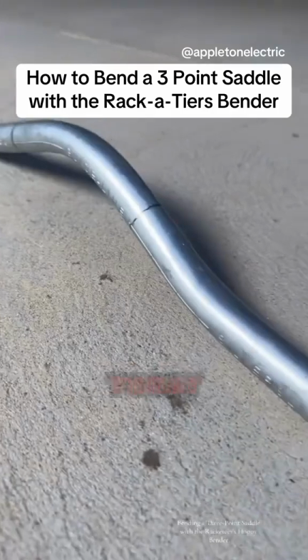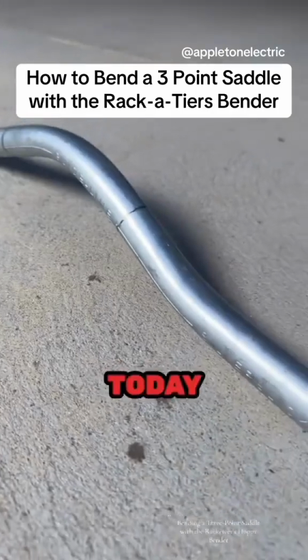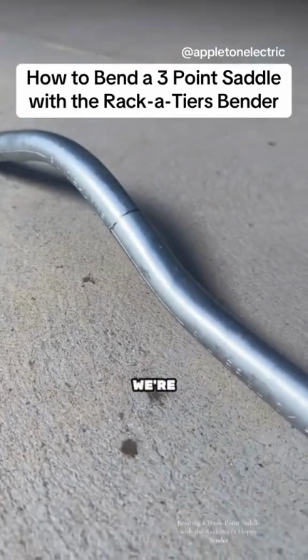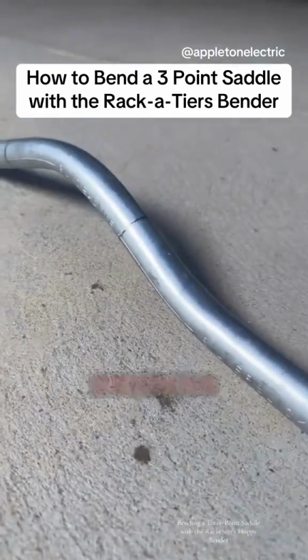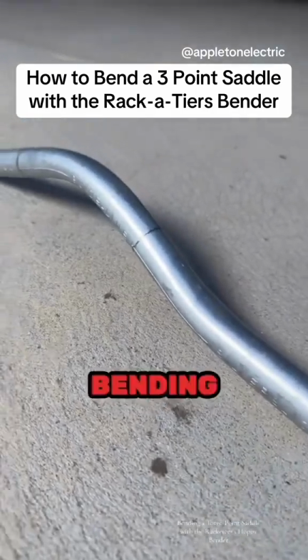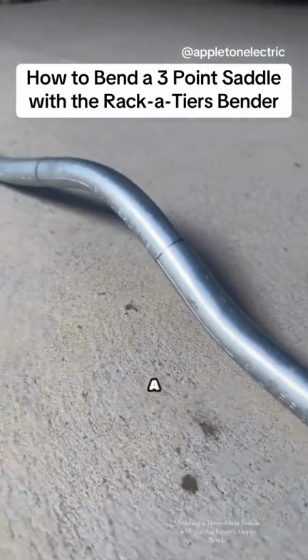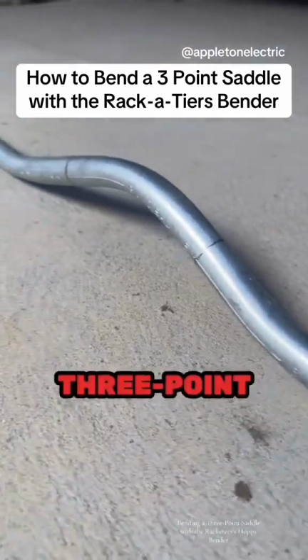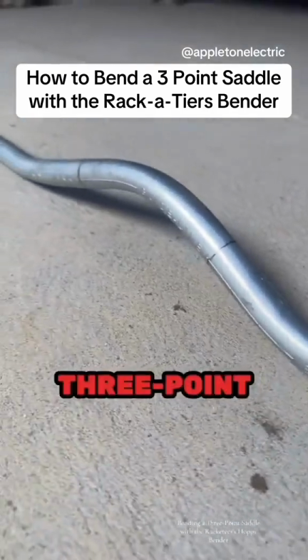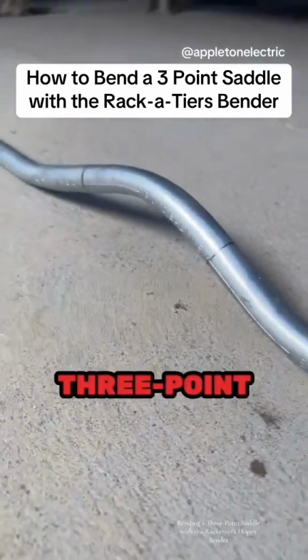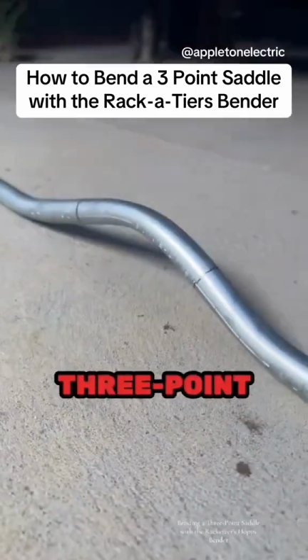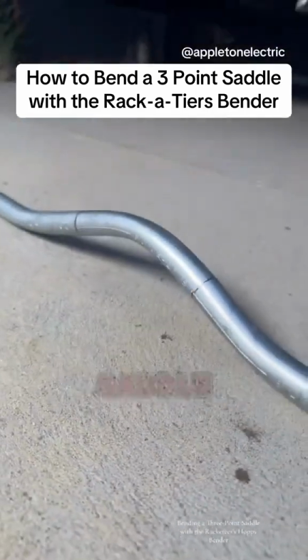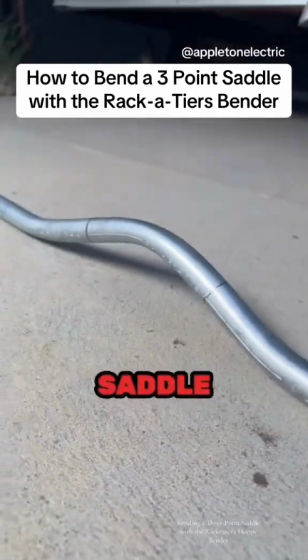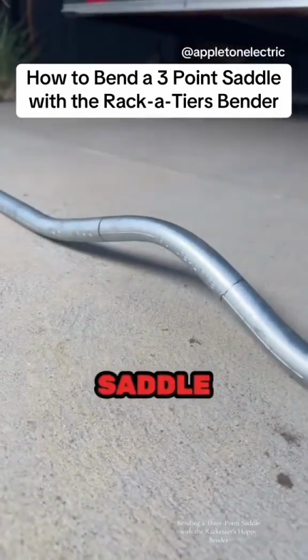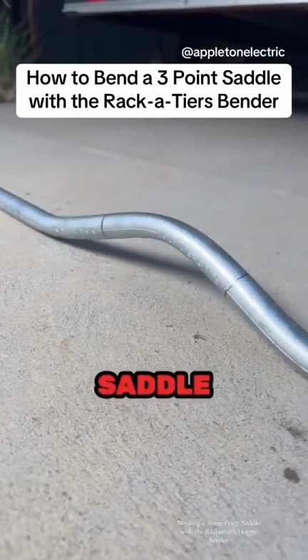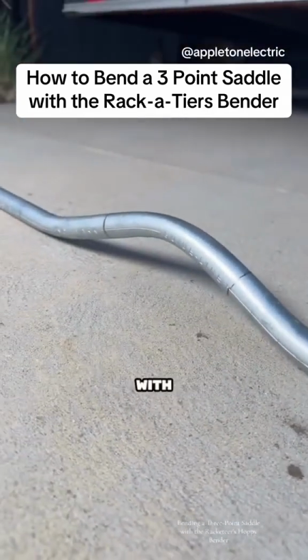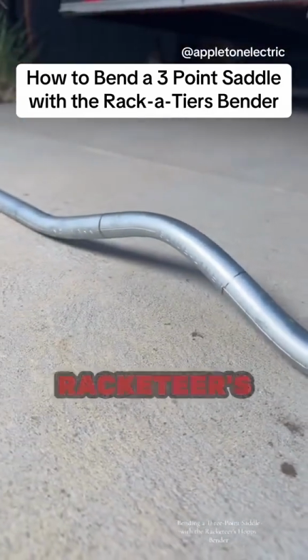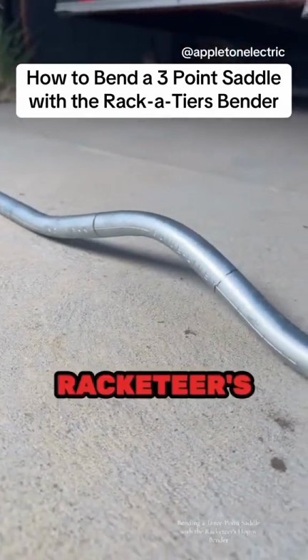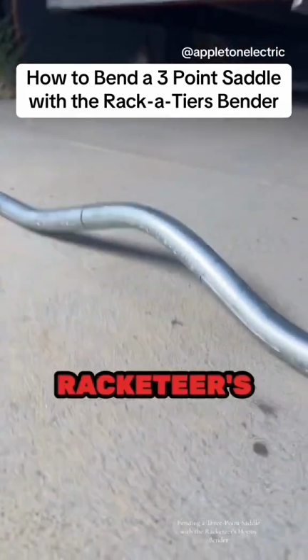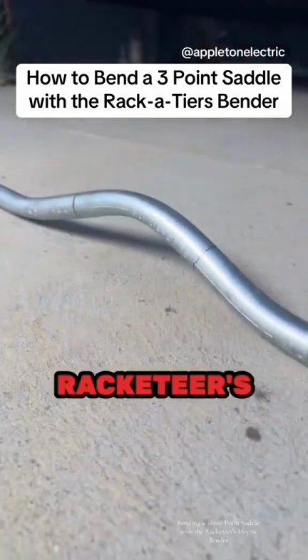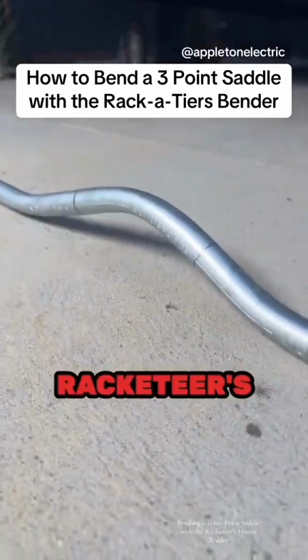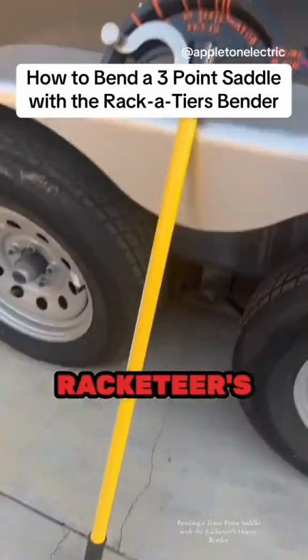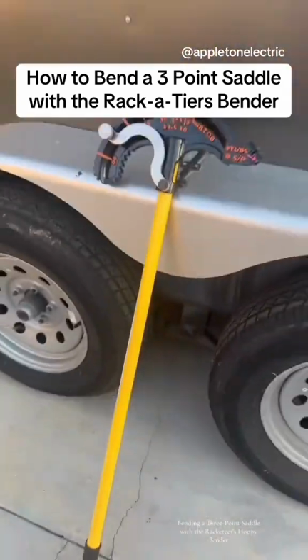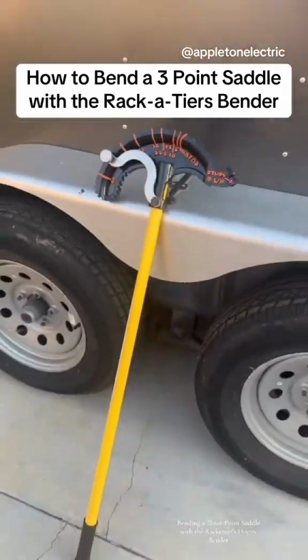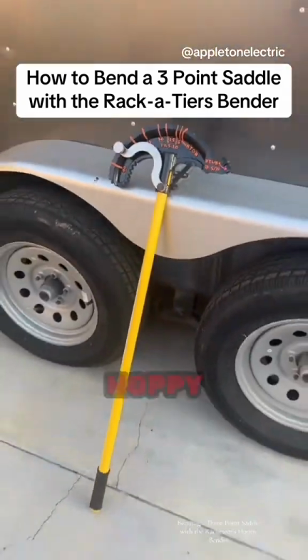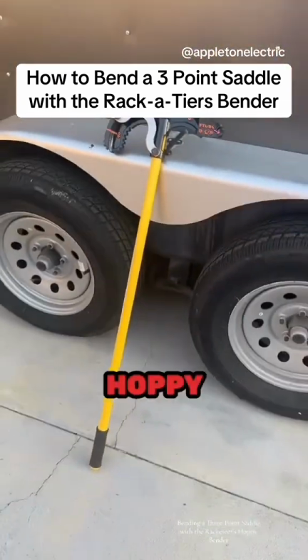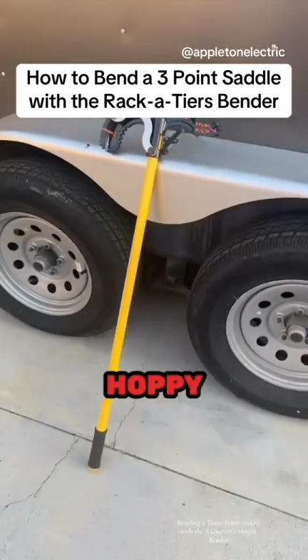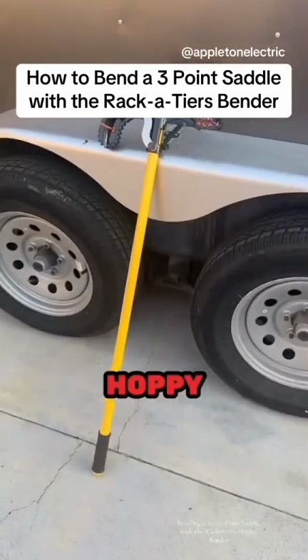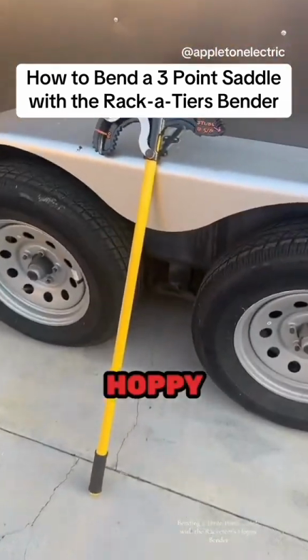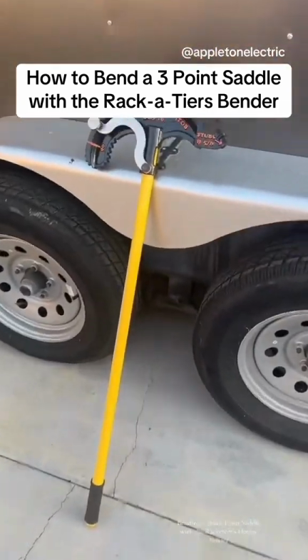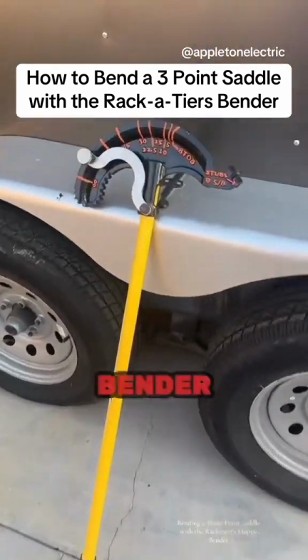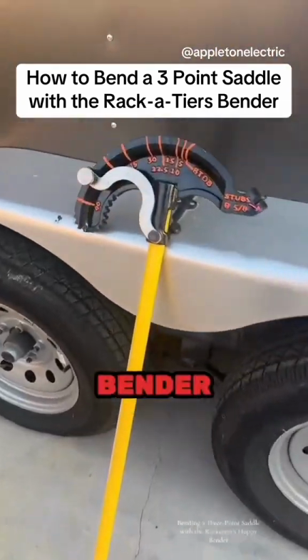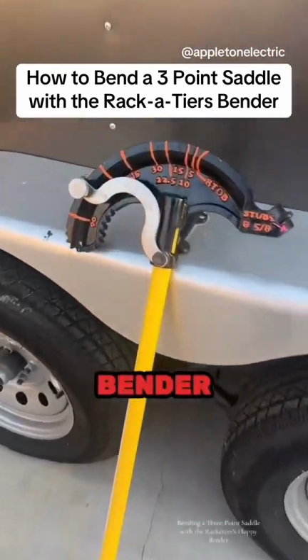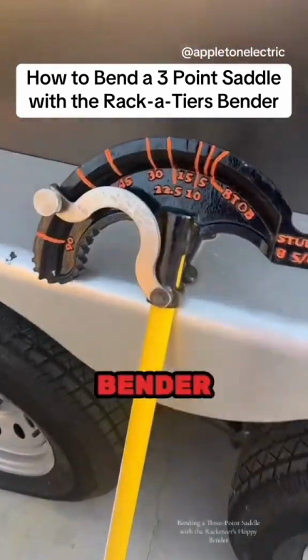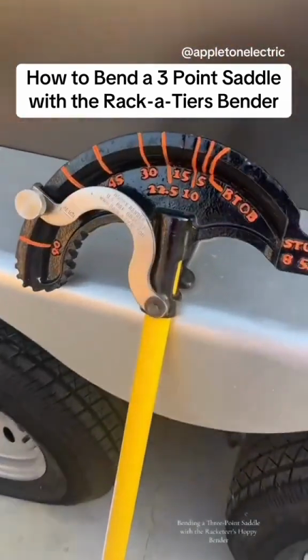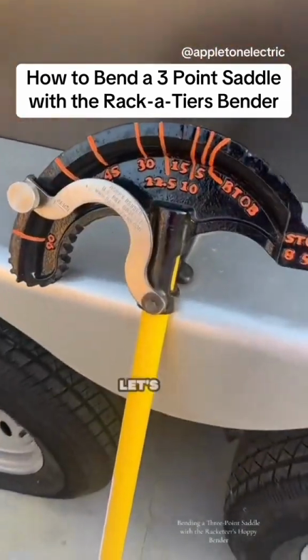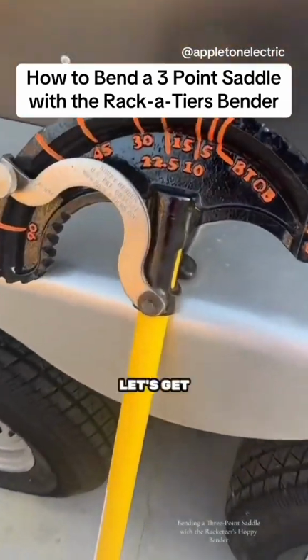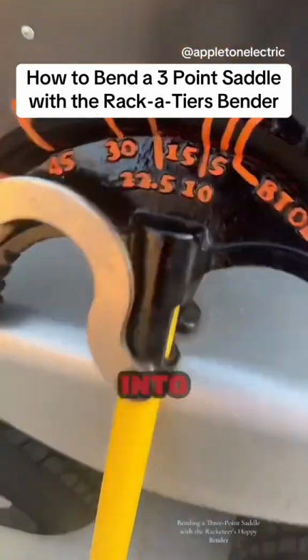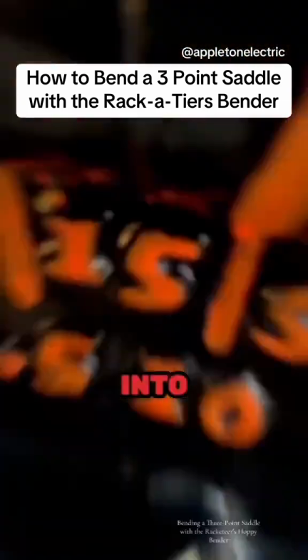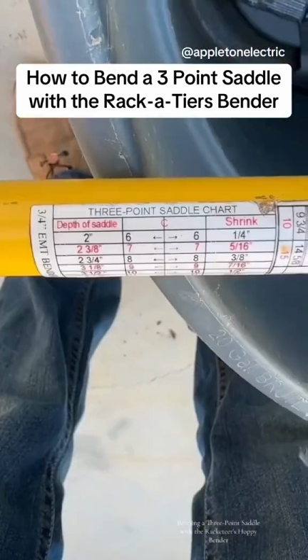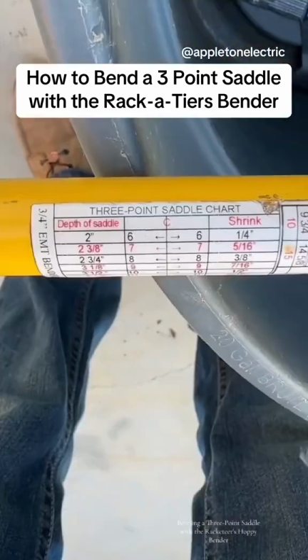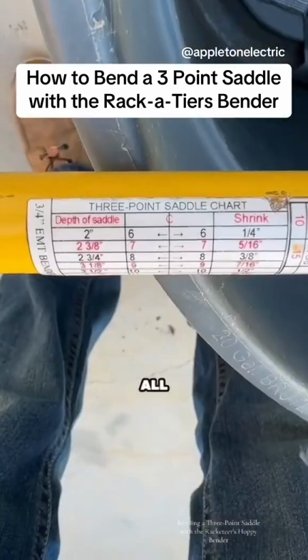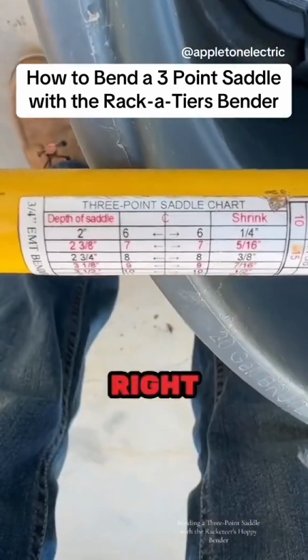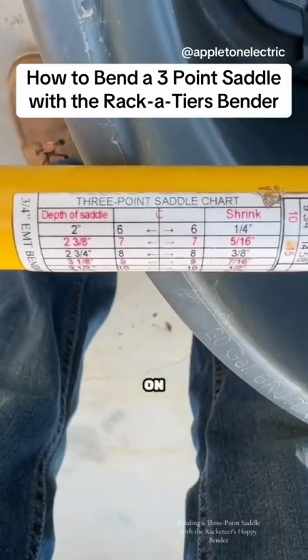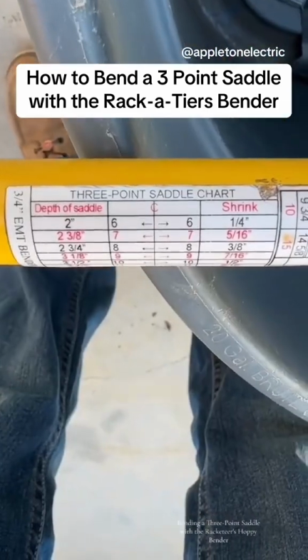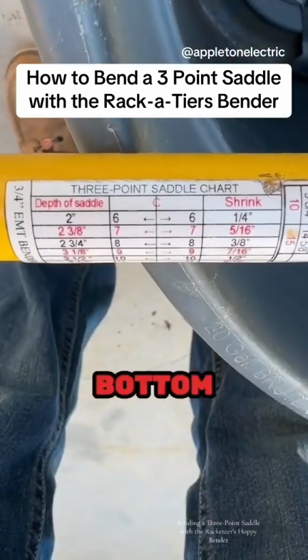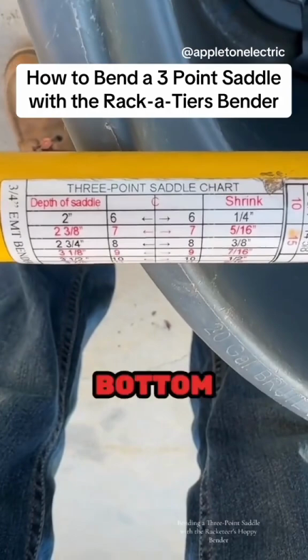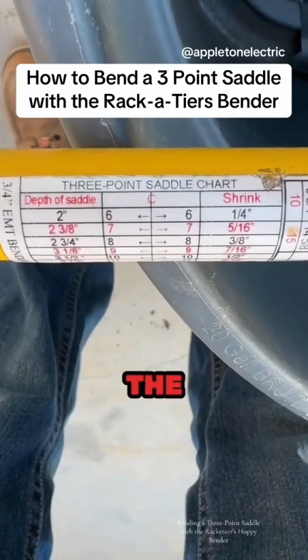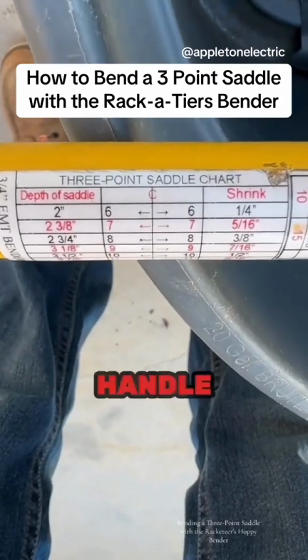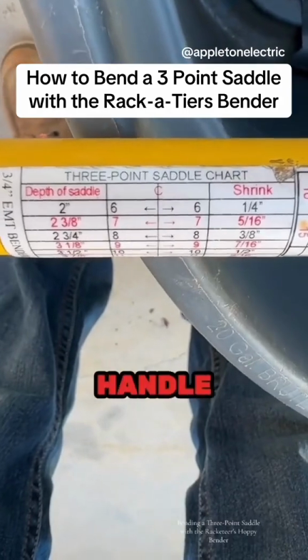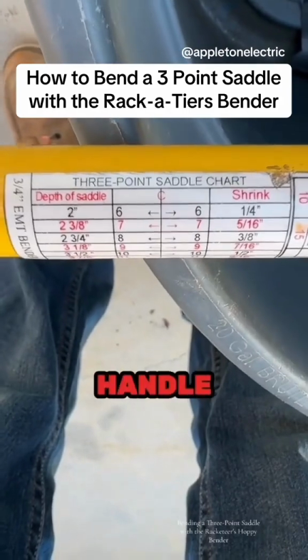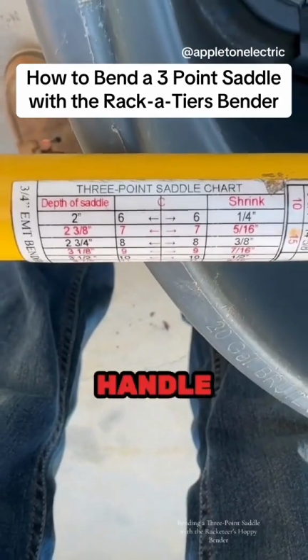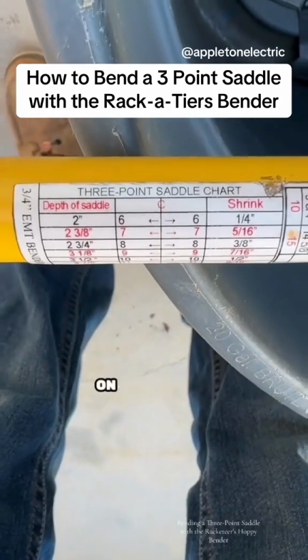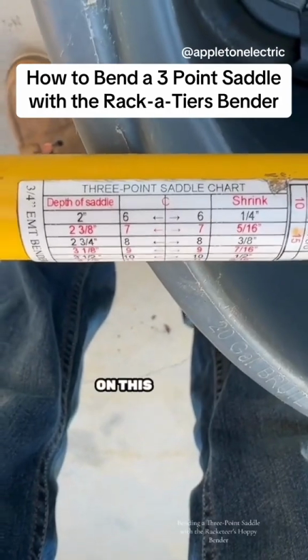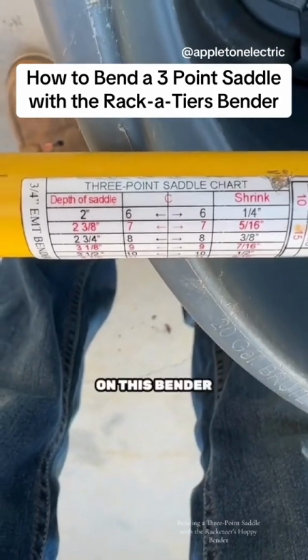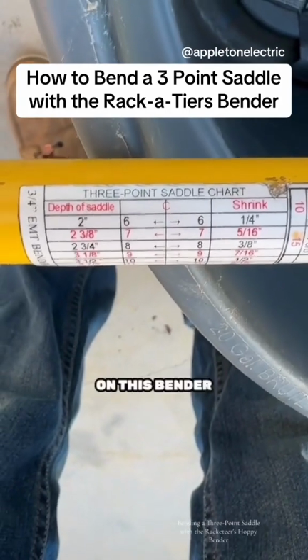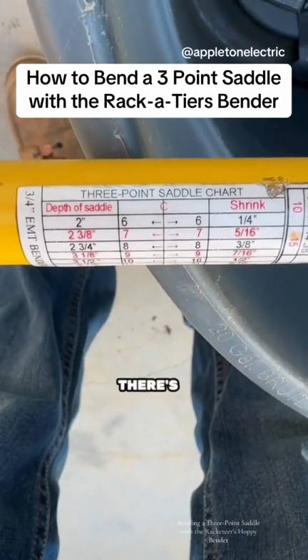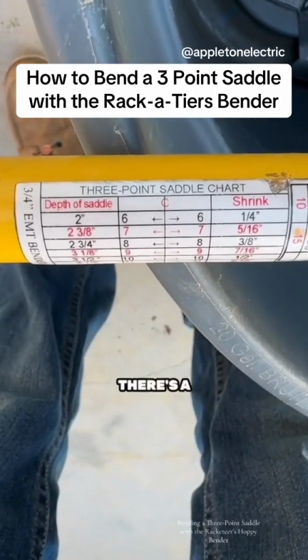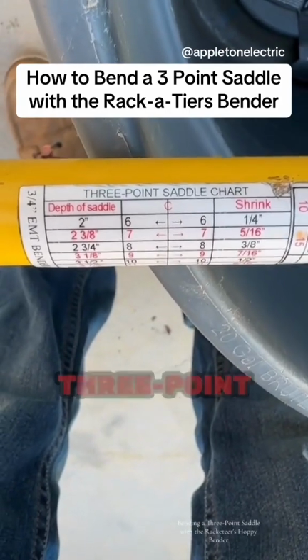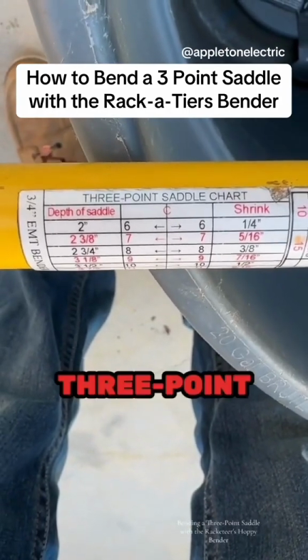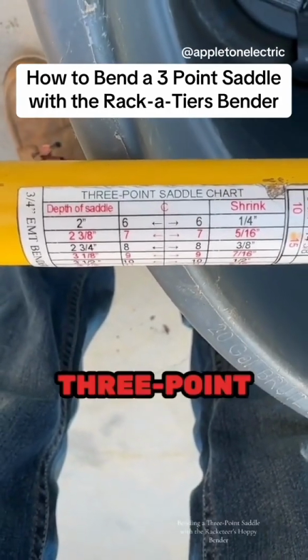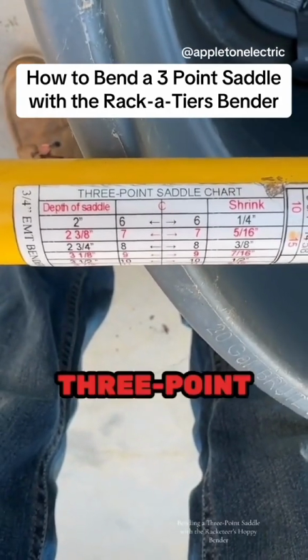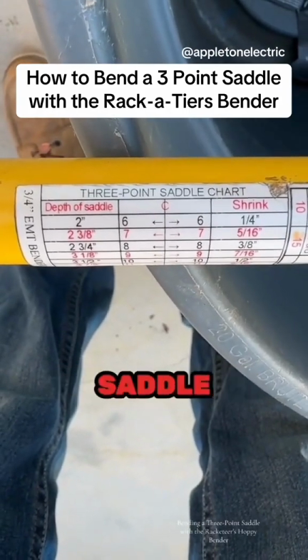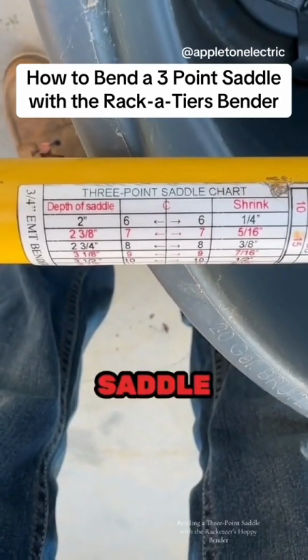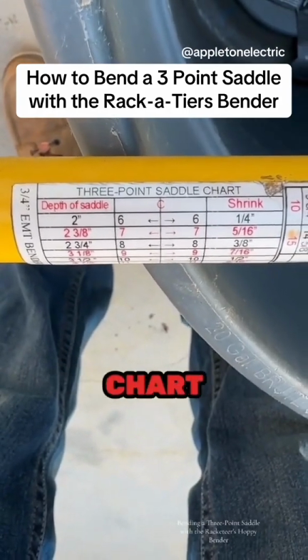We're bending a three-point saddle with Racketeers Hoppy Bender. Let's get into it. On the bottom of the handle on this bender, there's a three-point saddle chart.